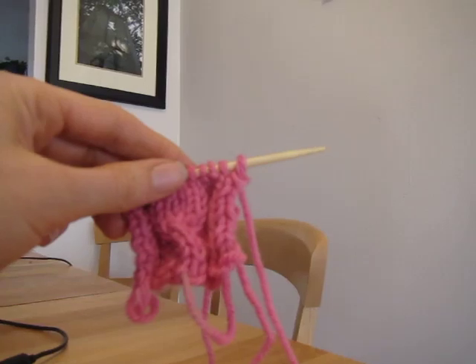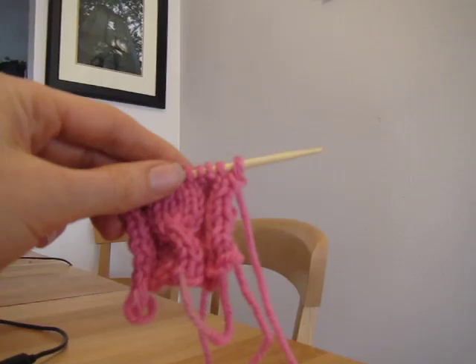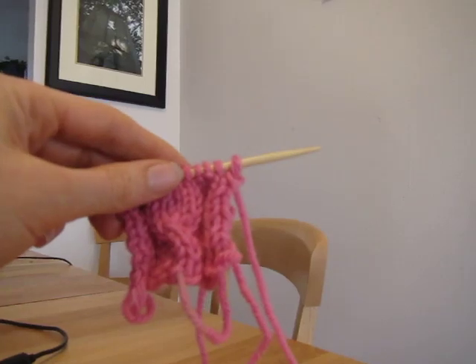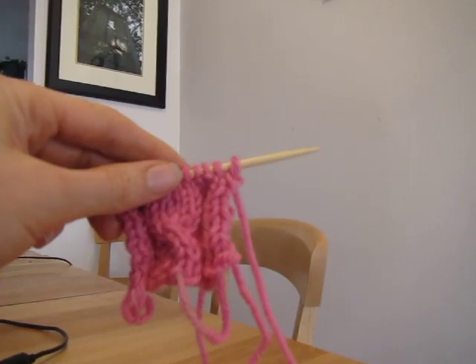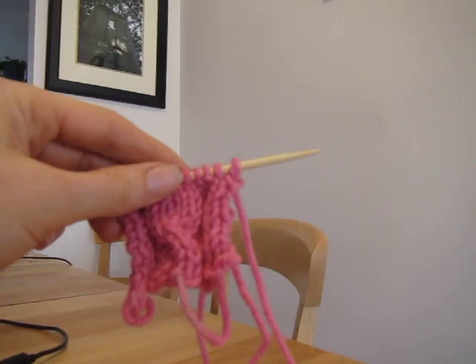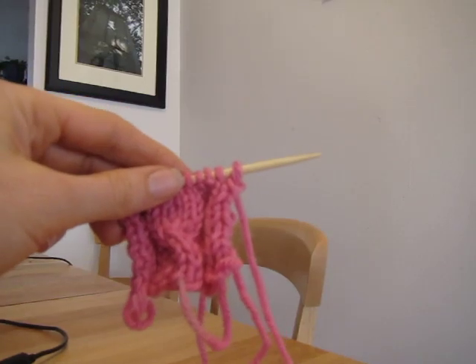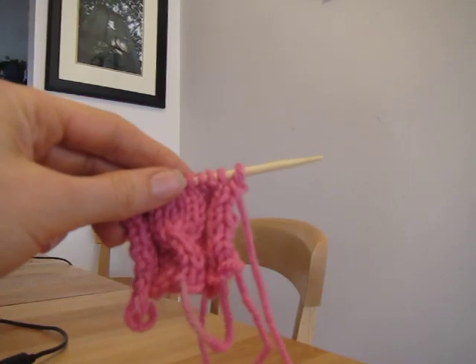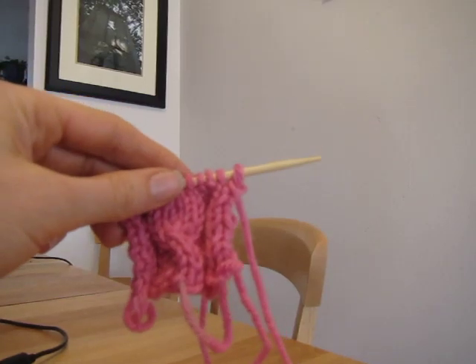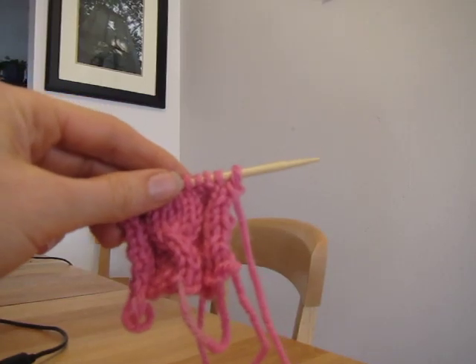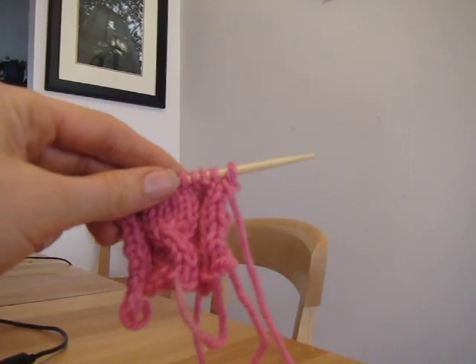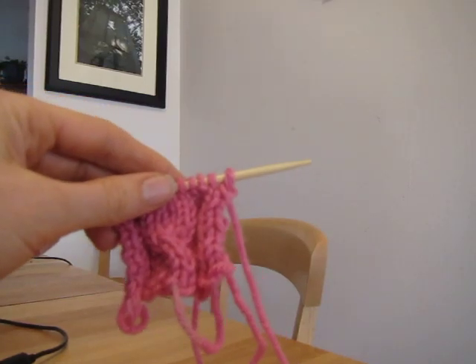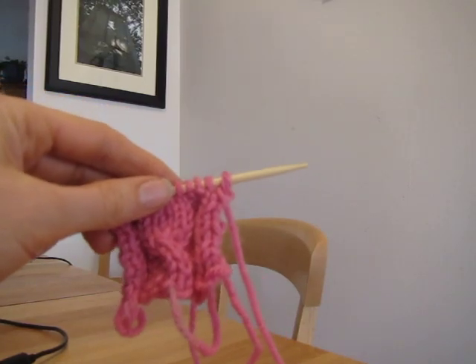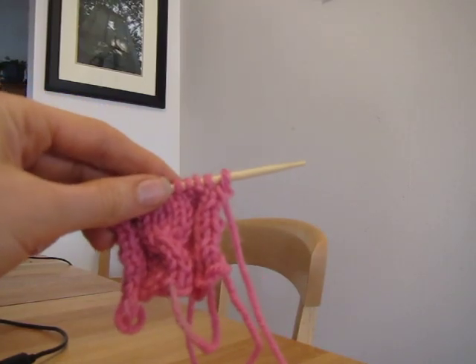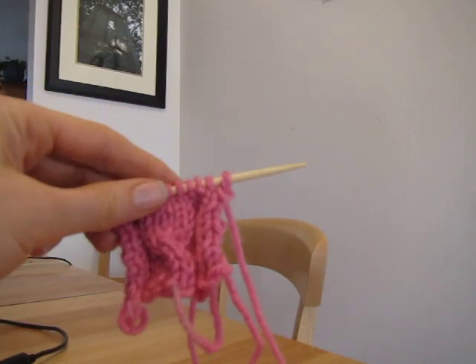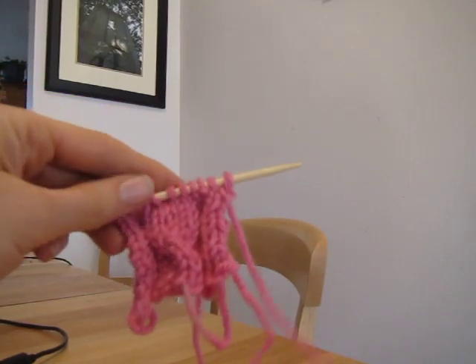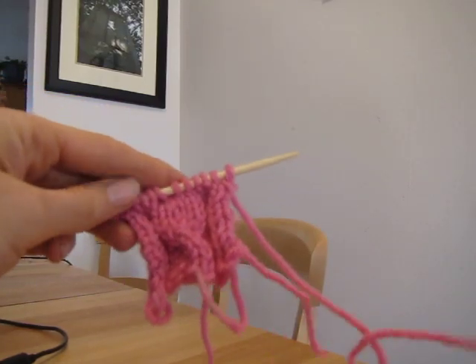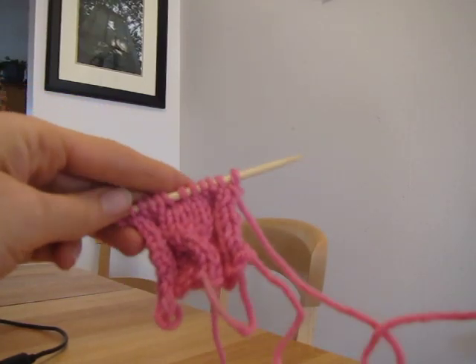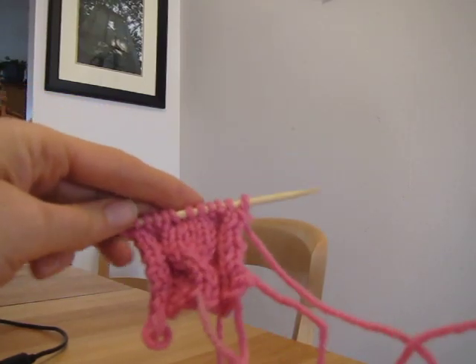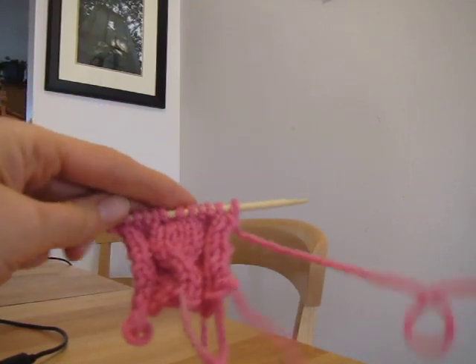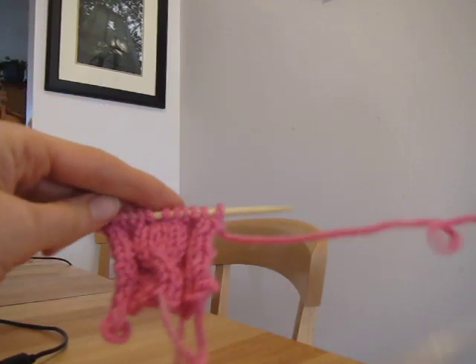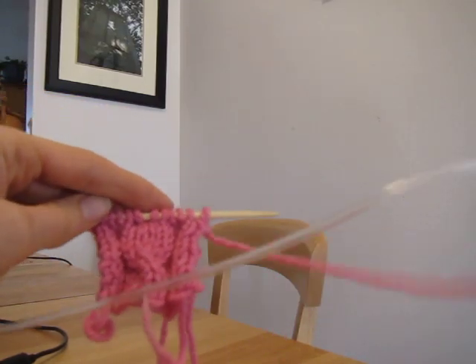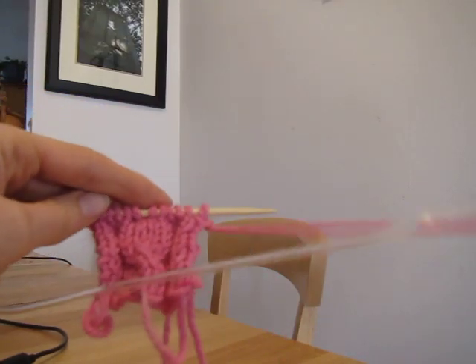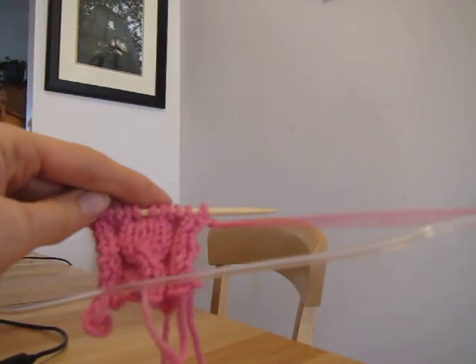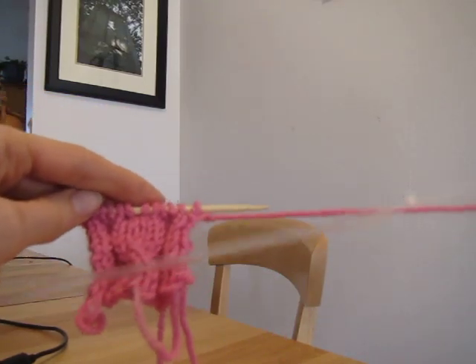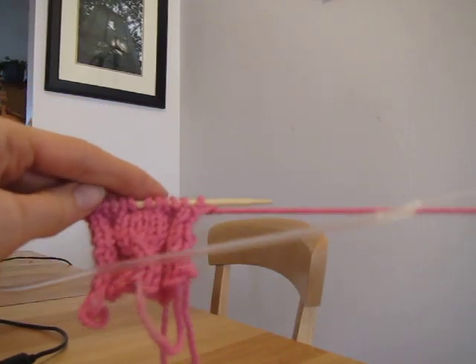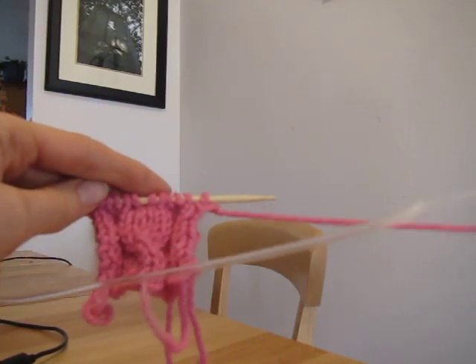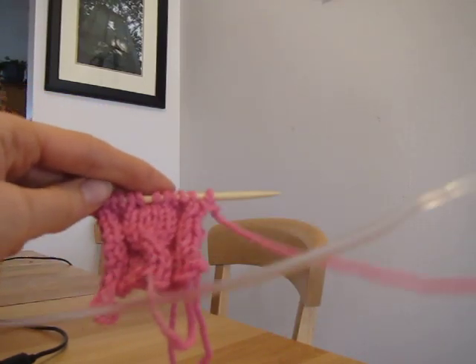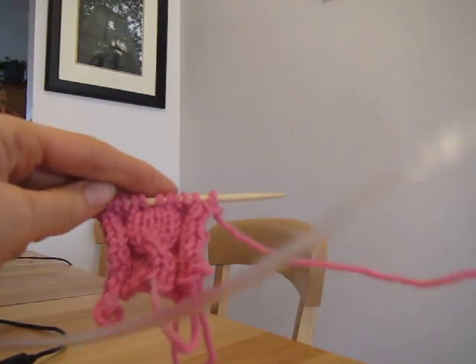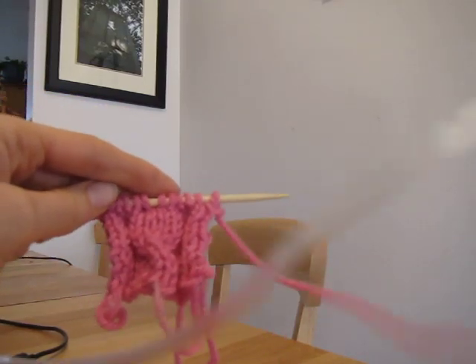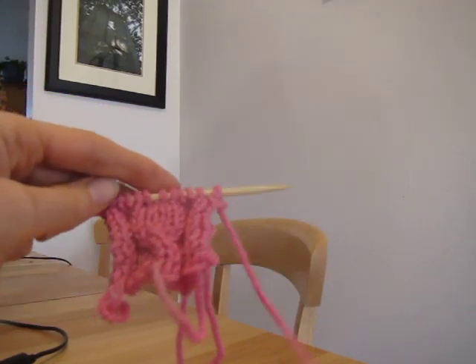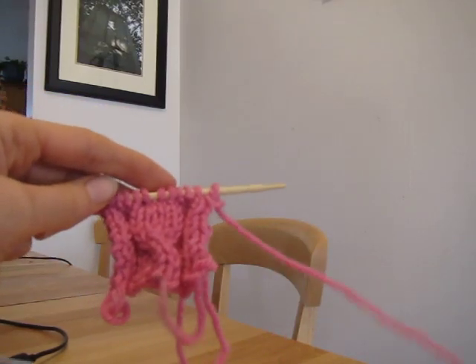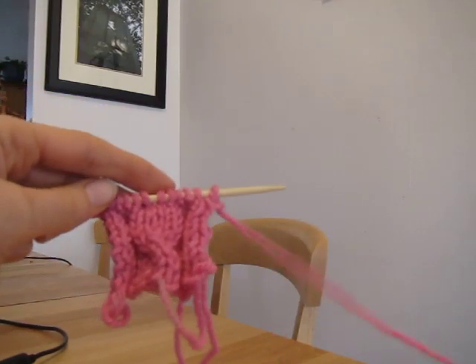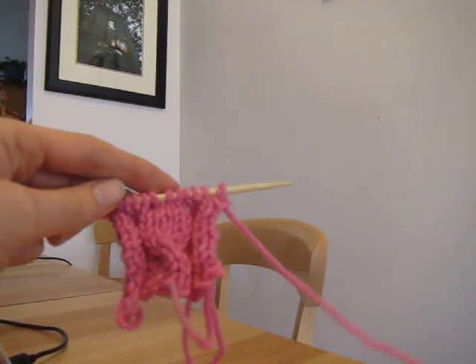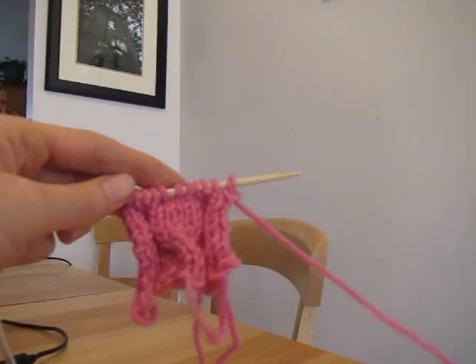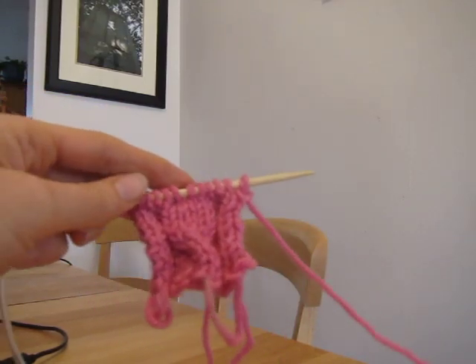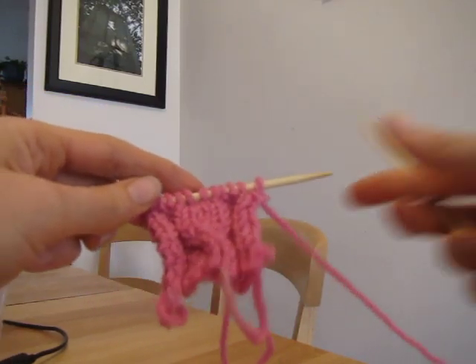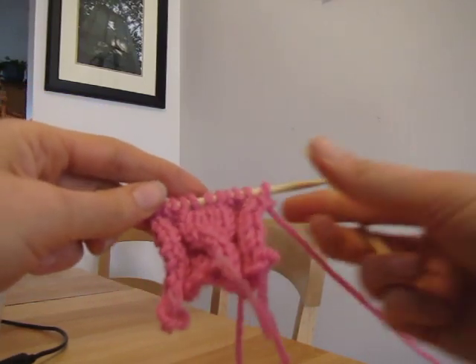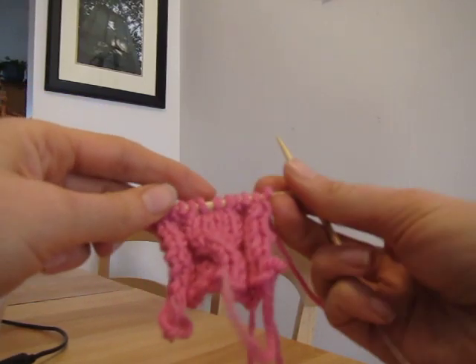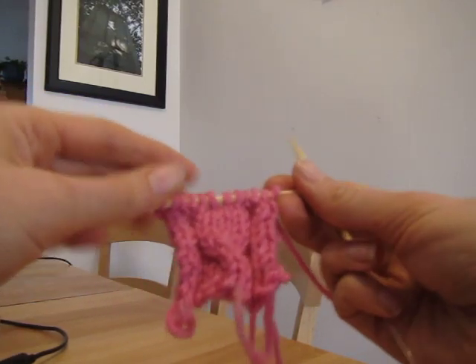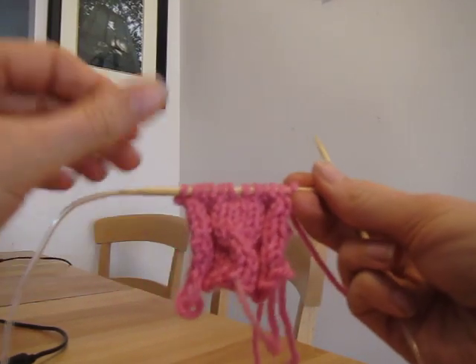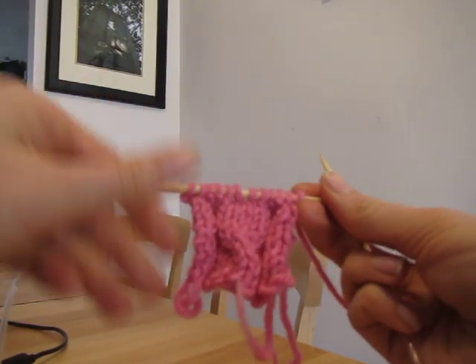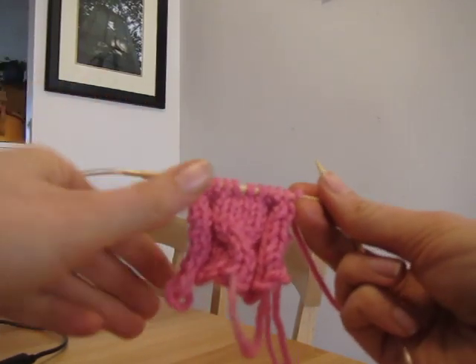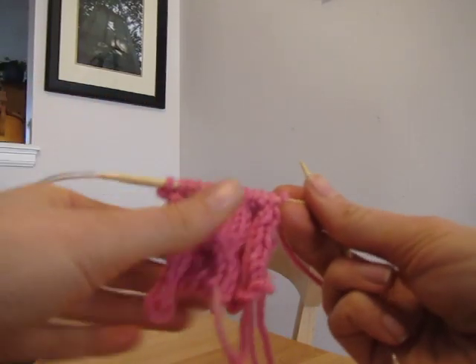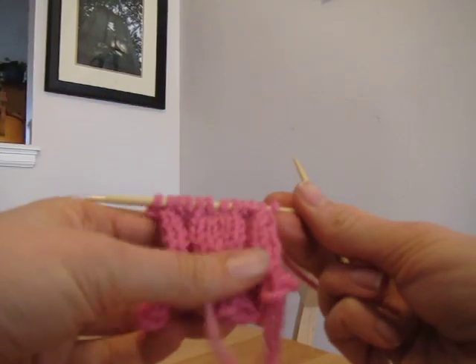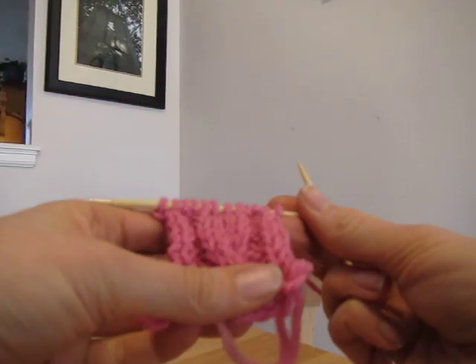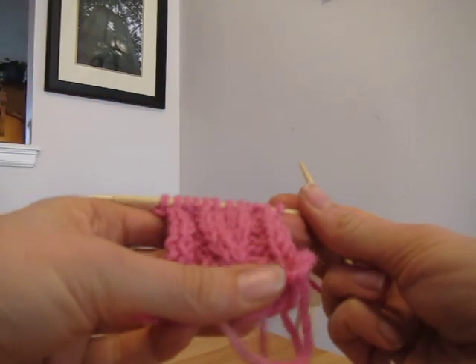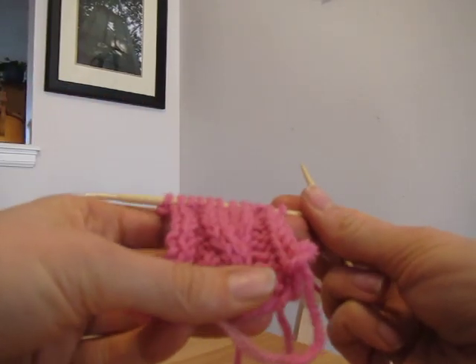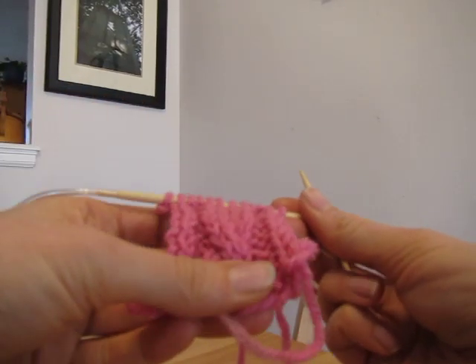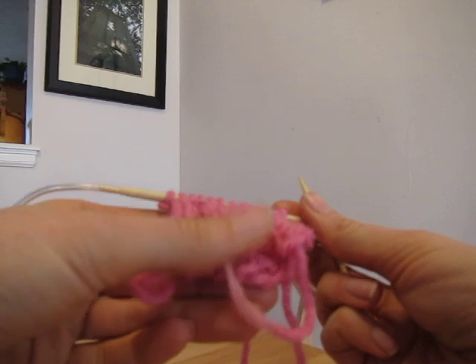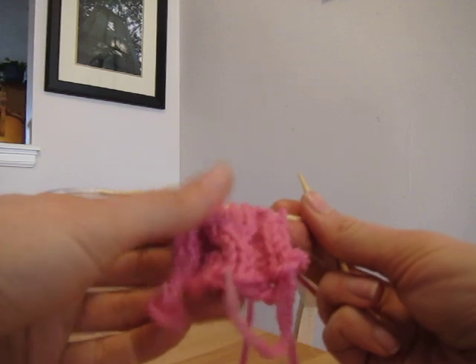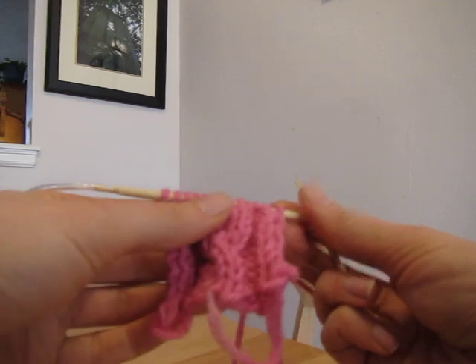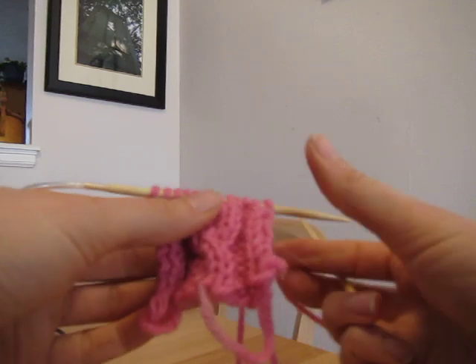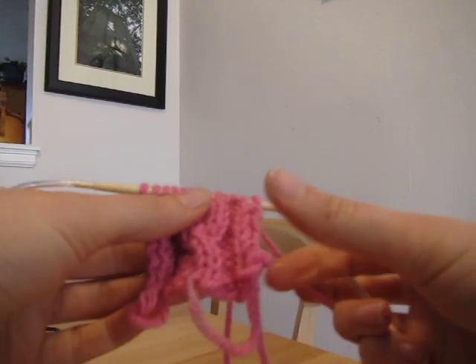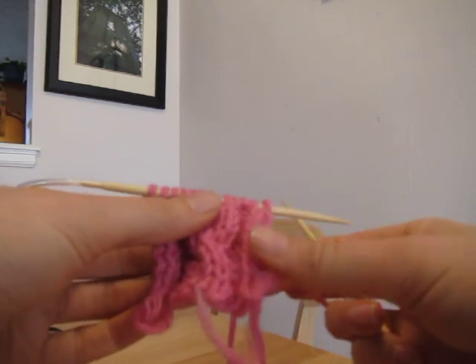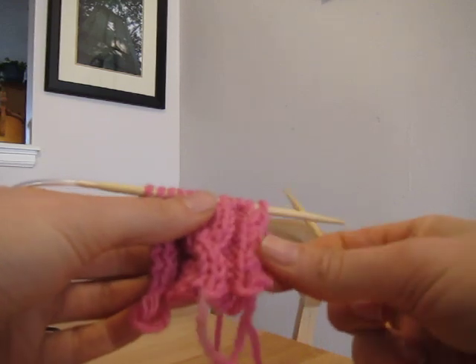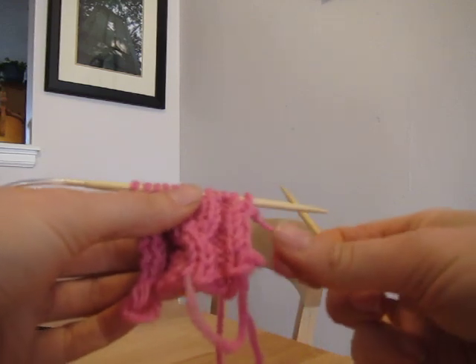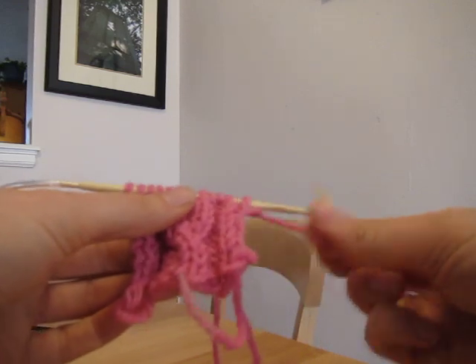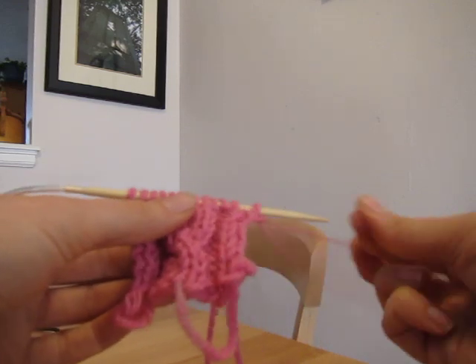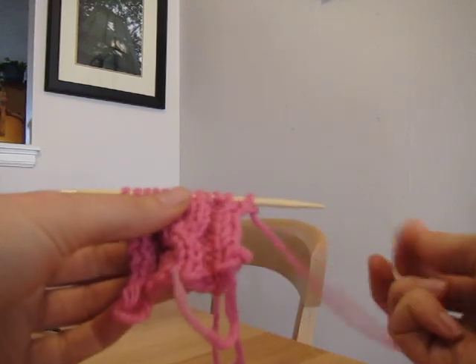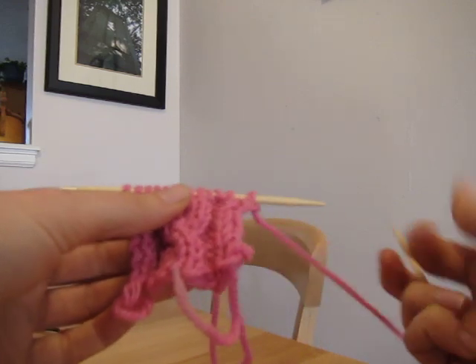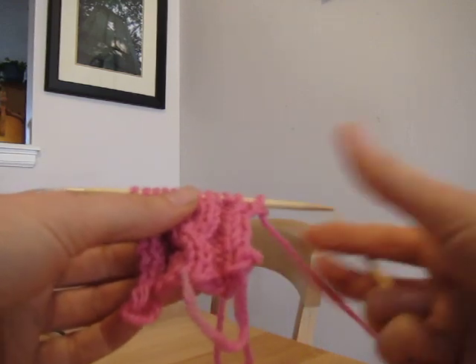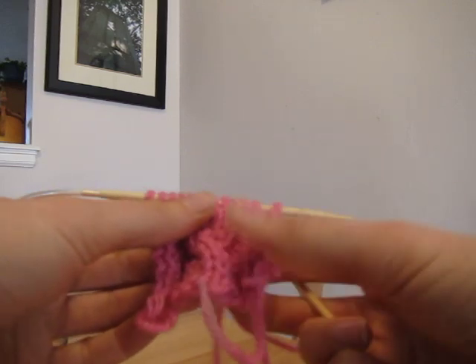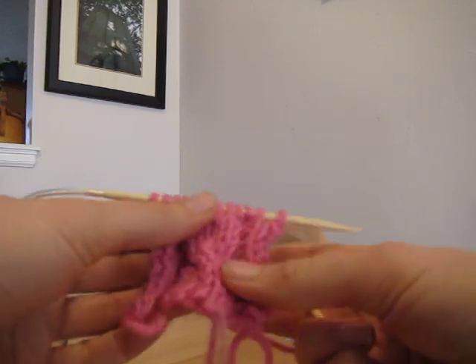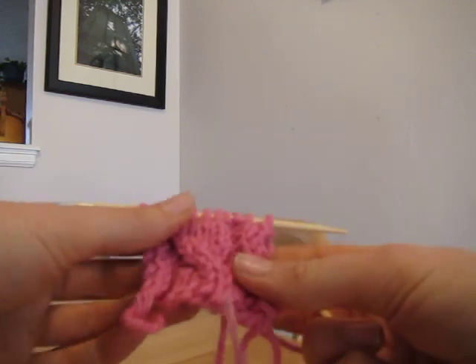This is a very basic lesson about cables. Cables might look a little complicated but they're very easy.